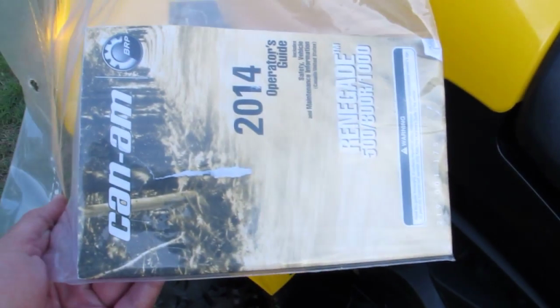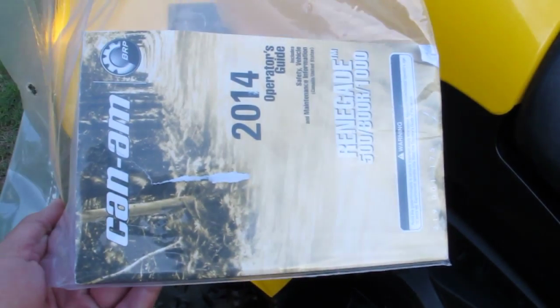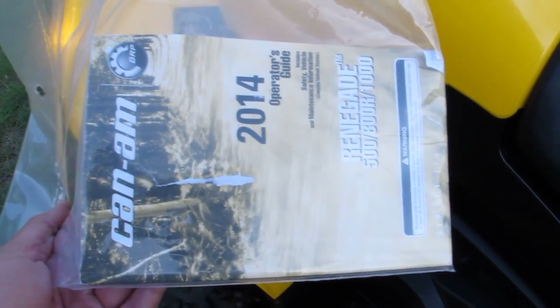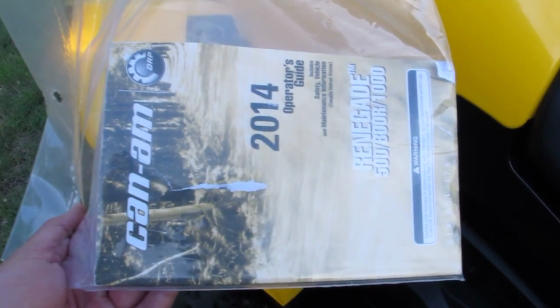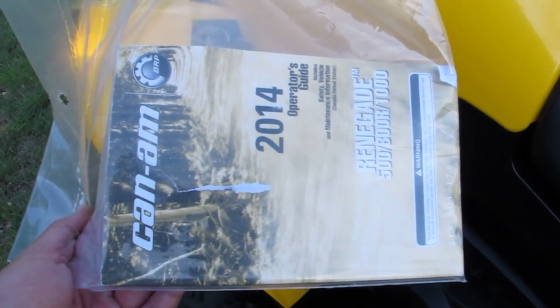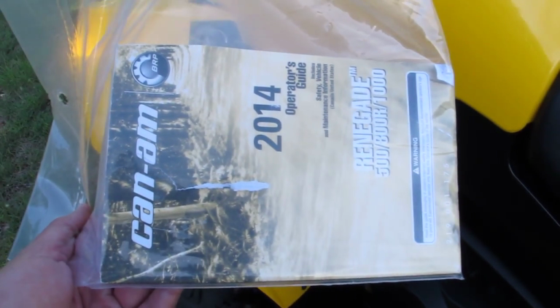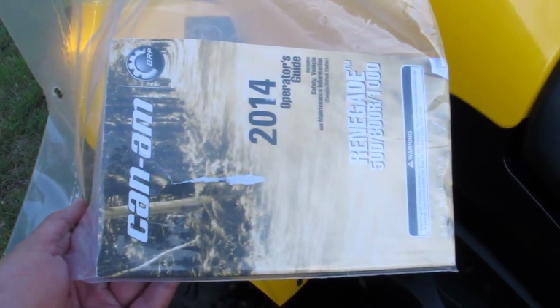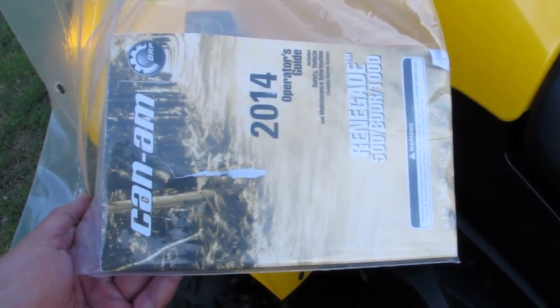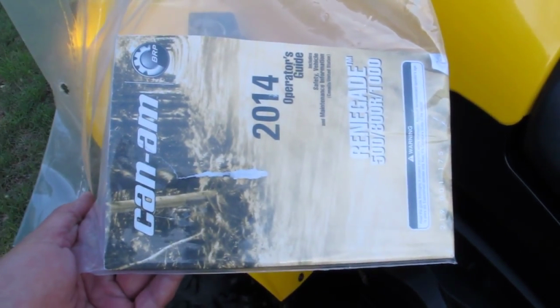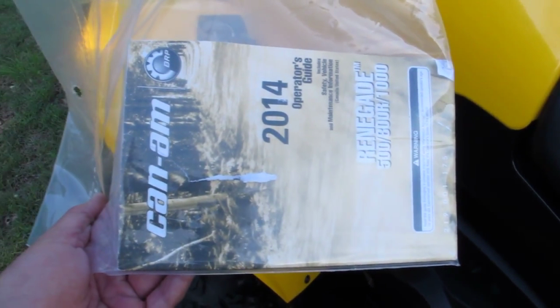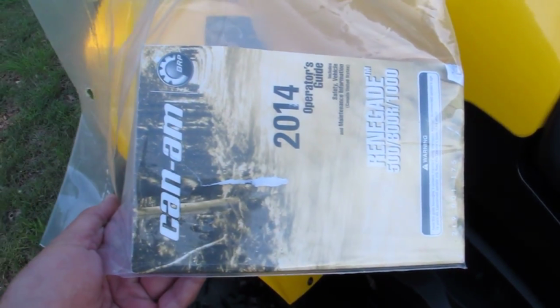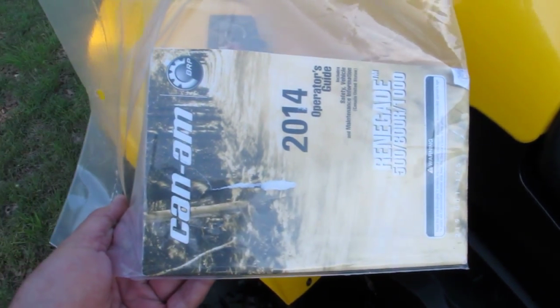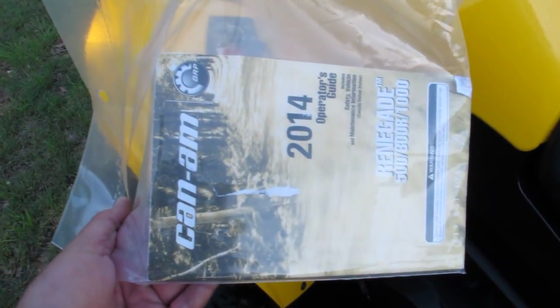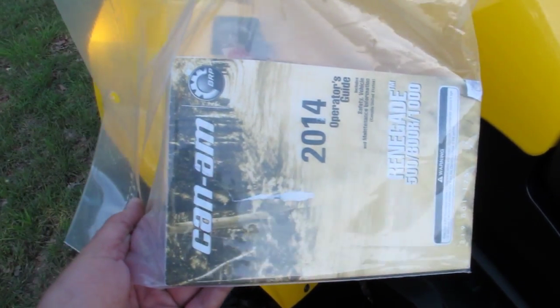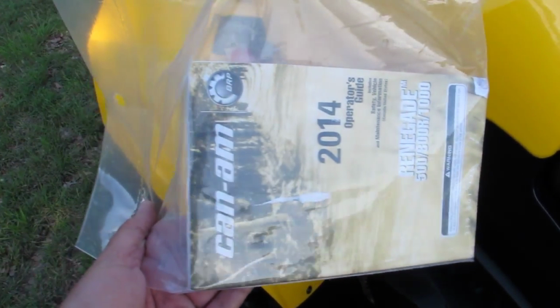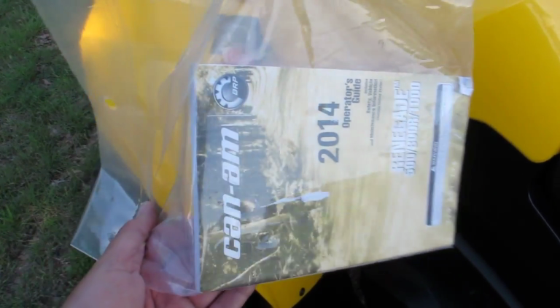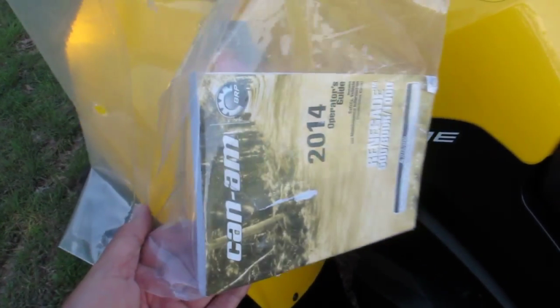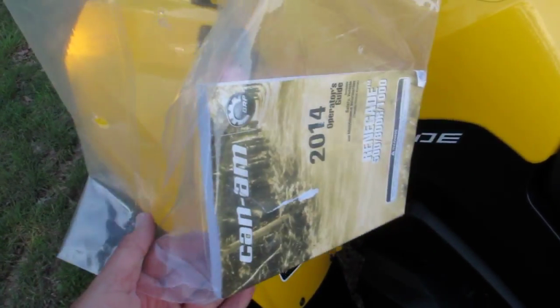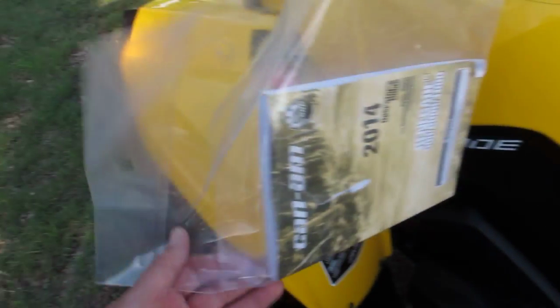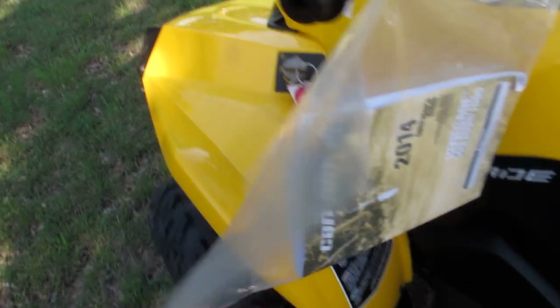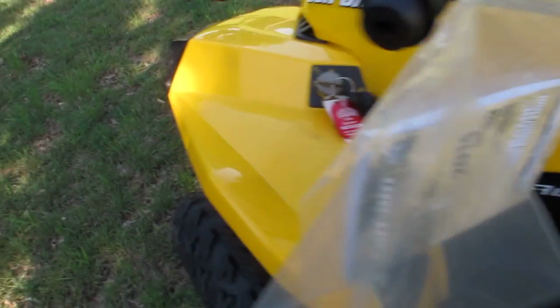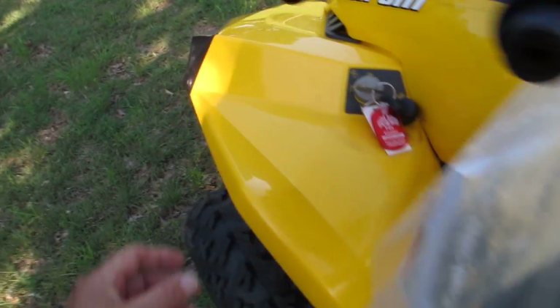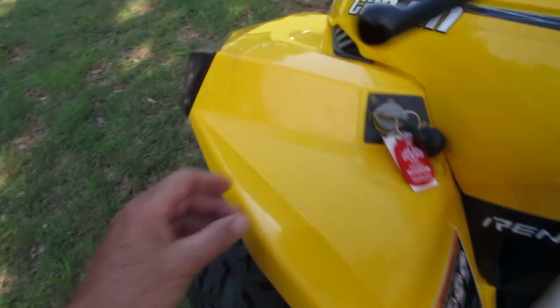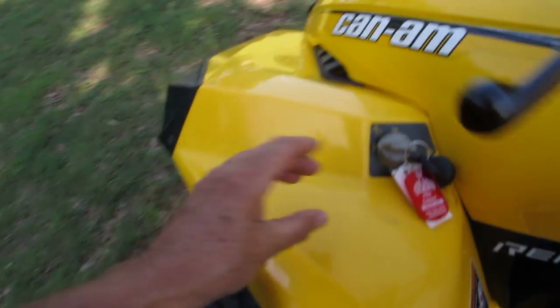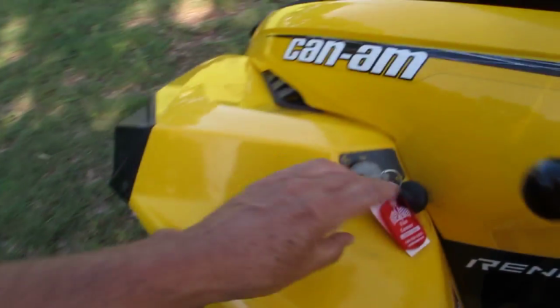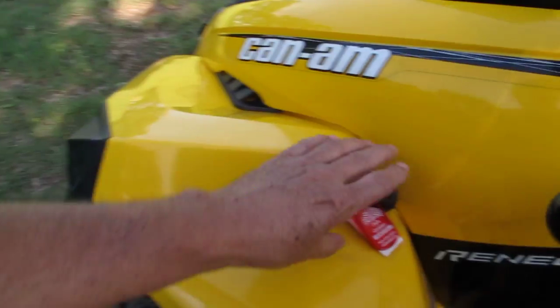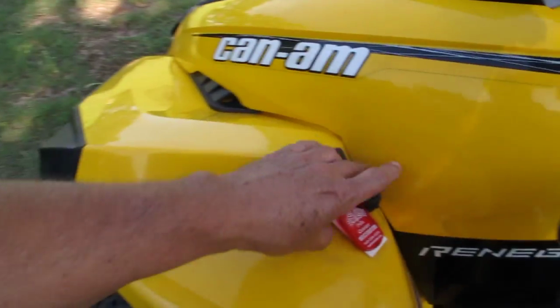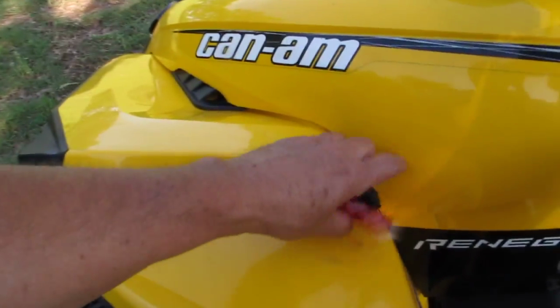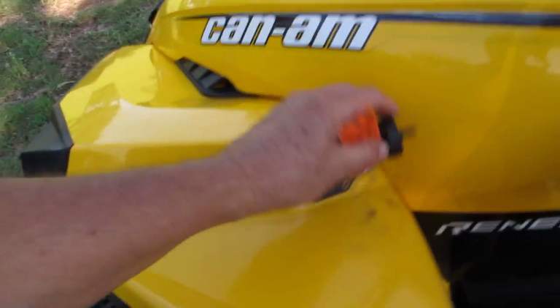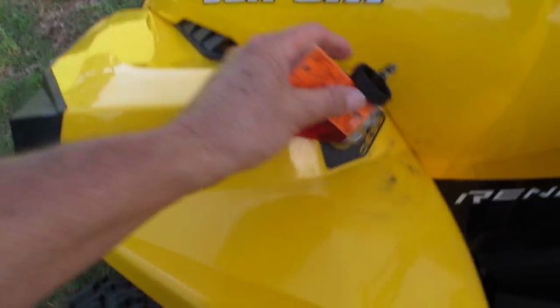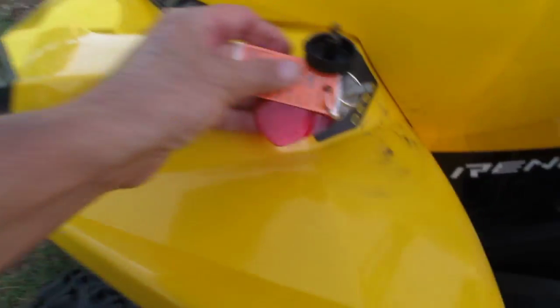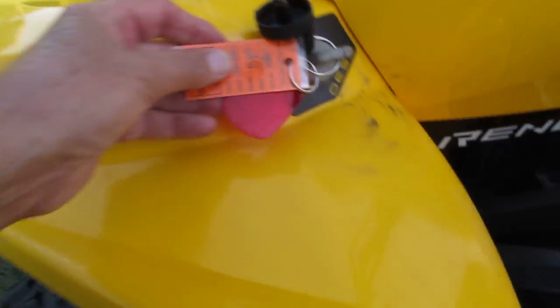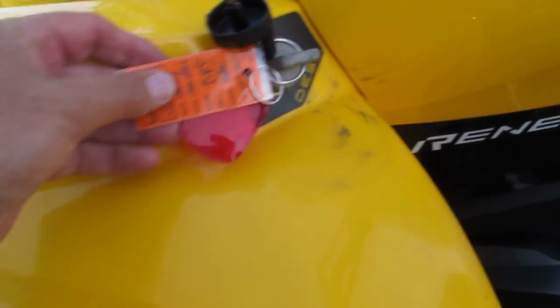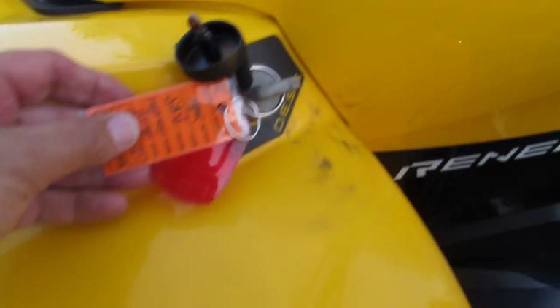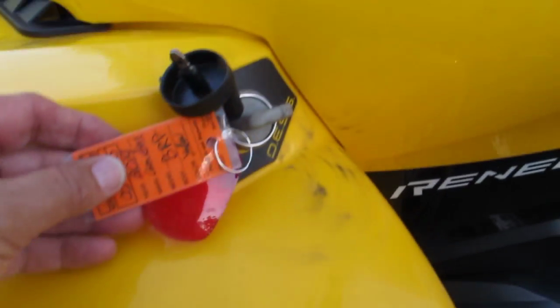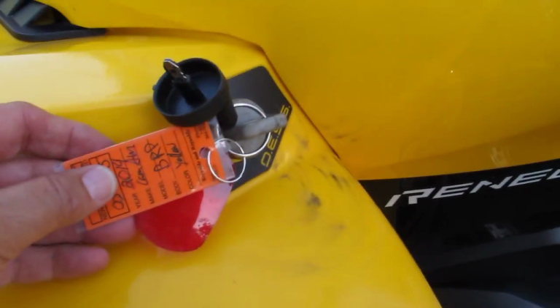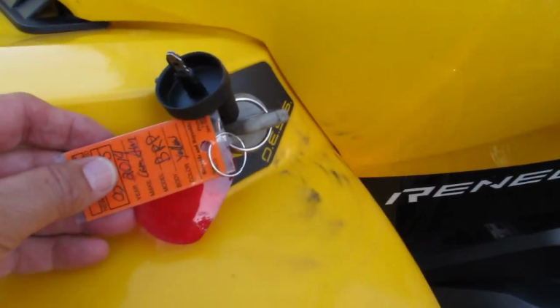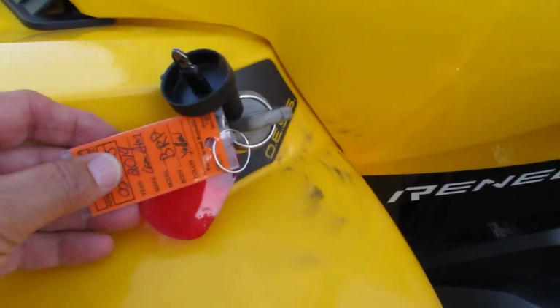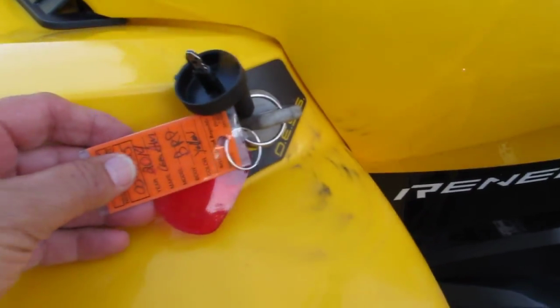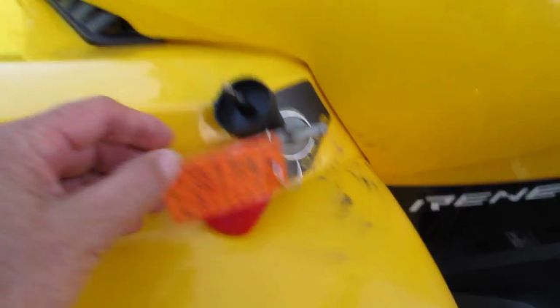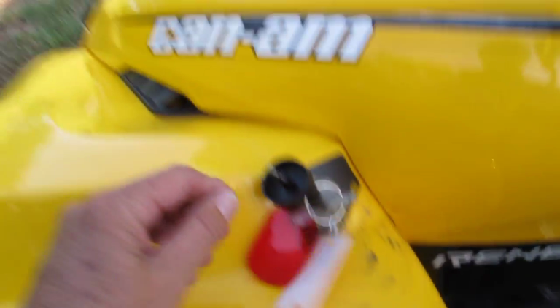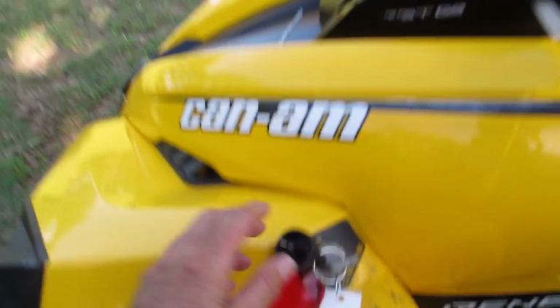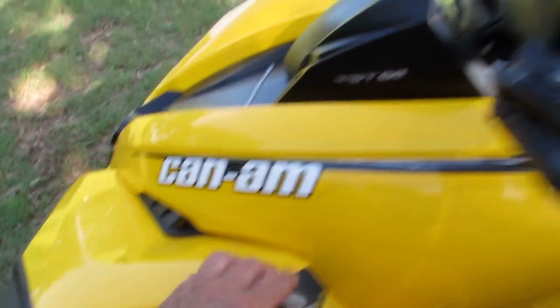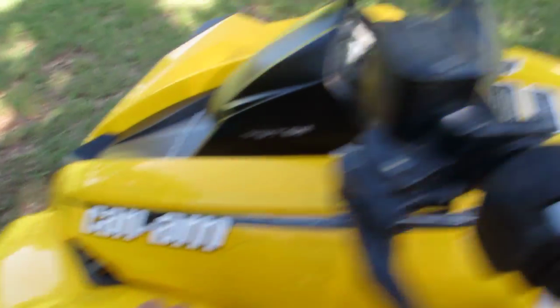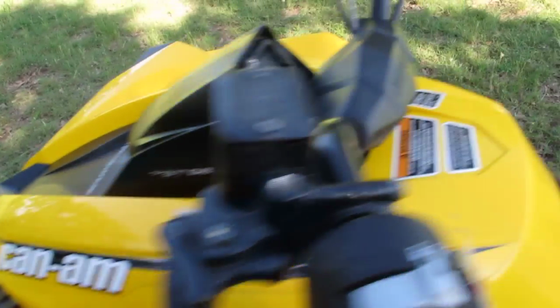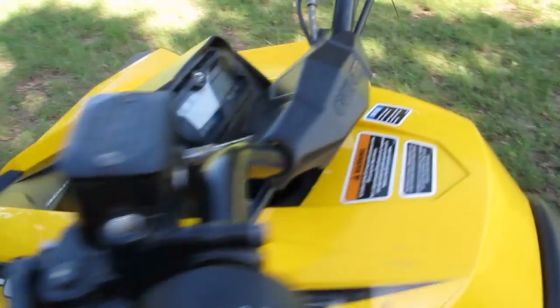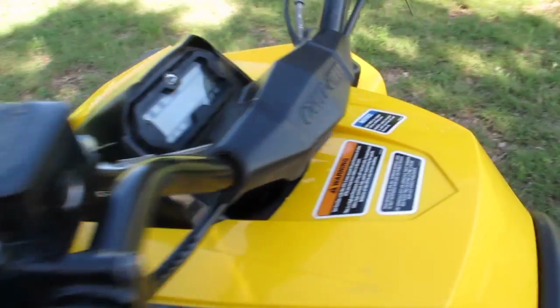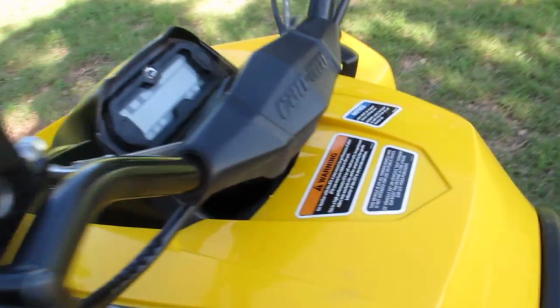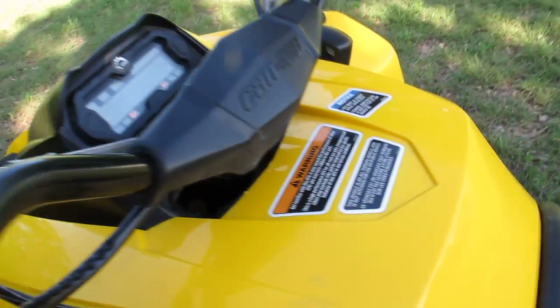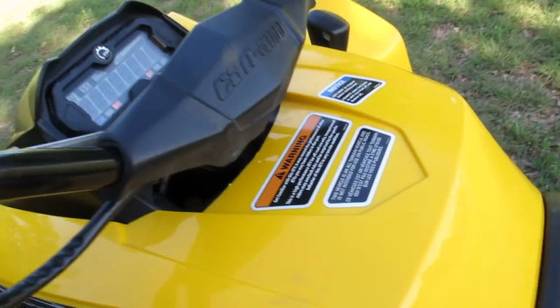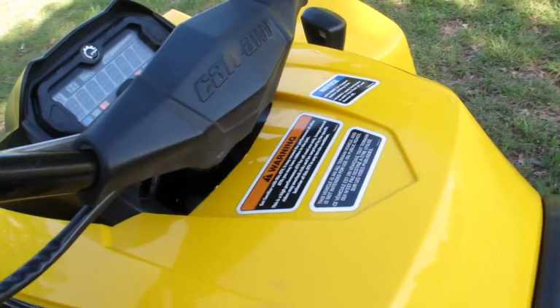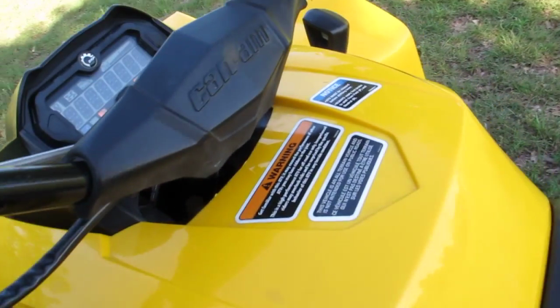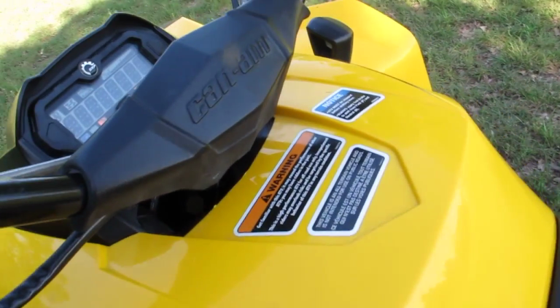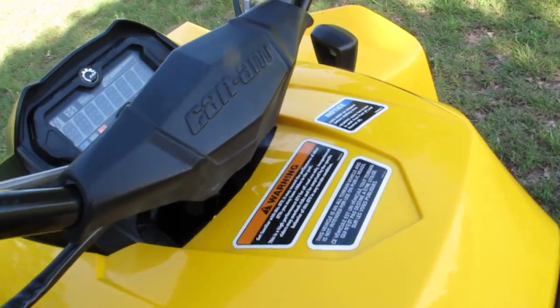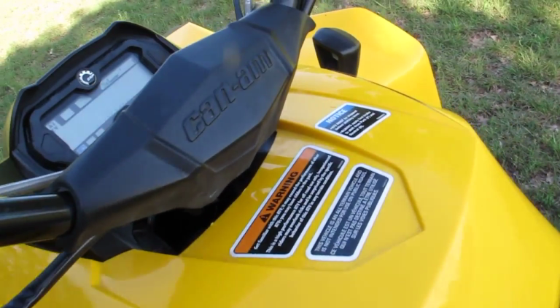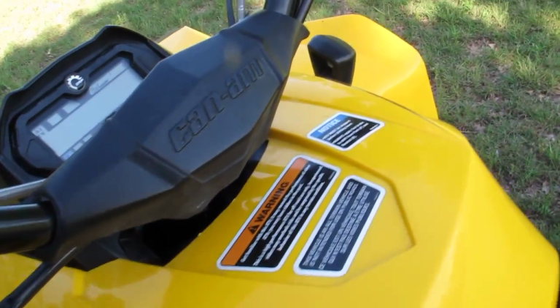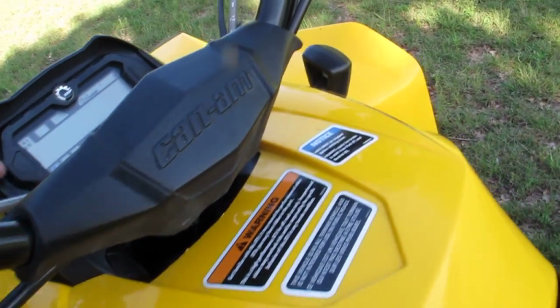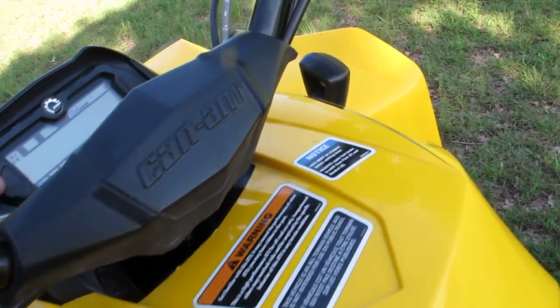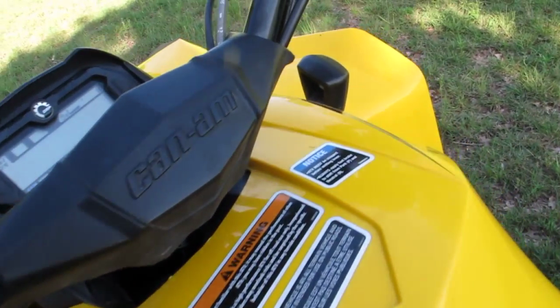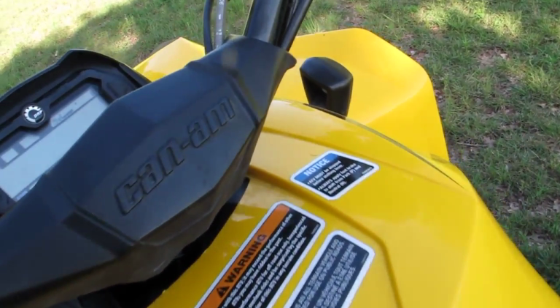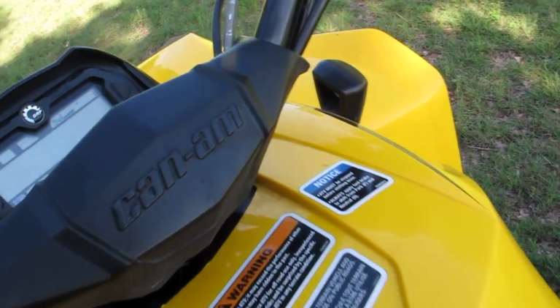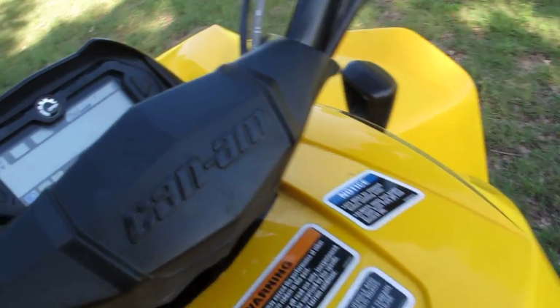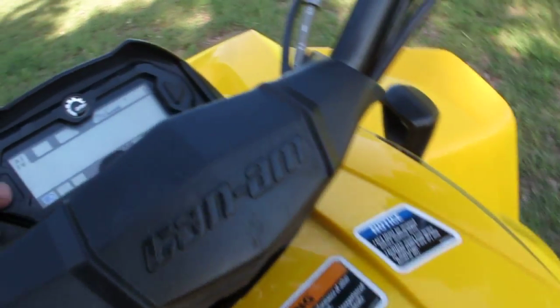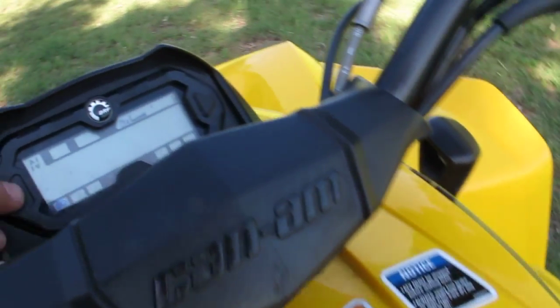You've got the operator's manual. It comes with two keys and it's only got a hundred miles.